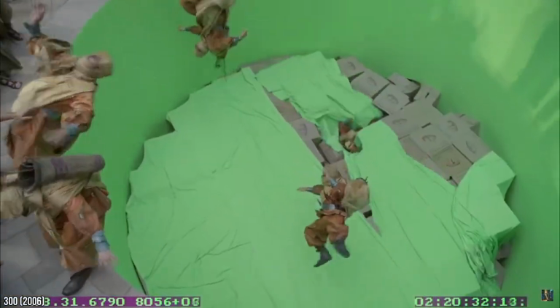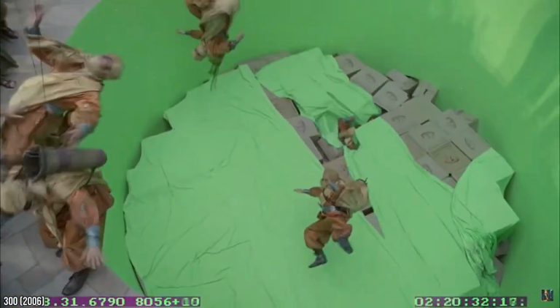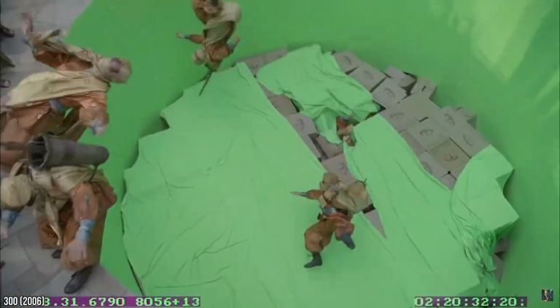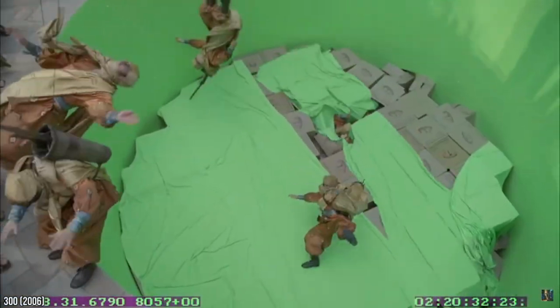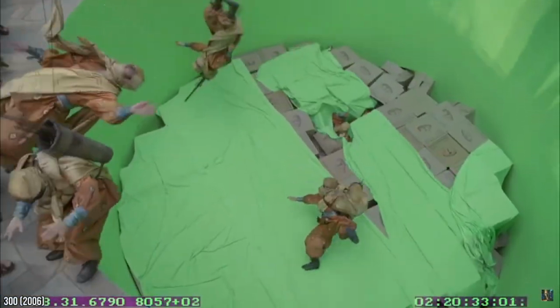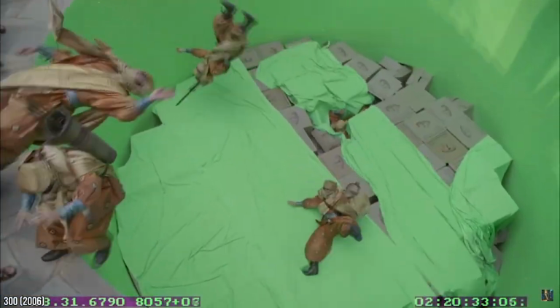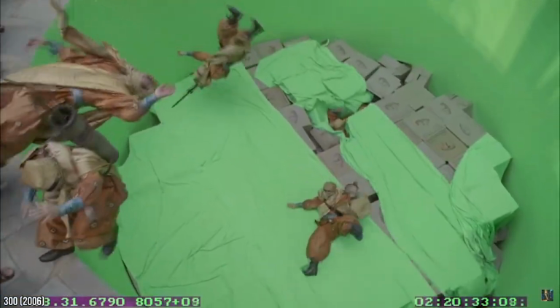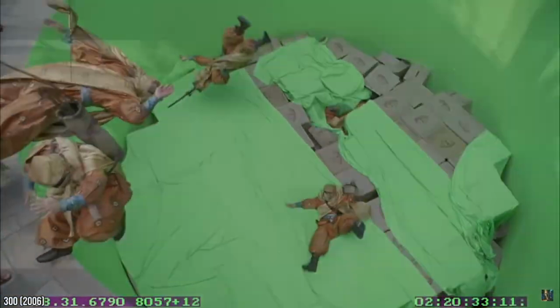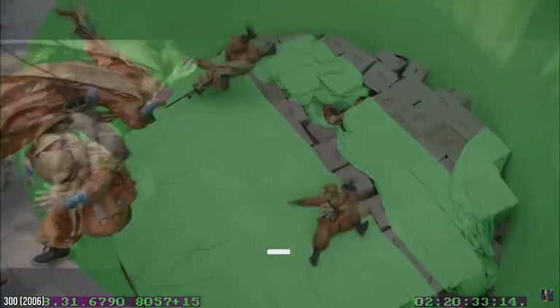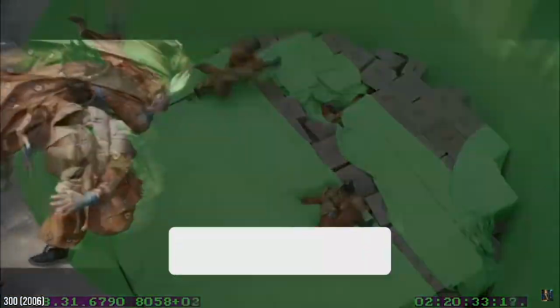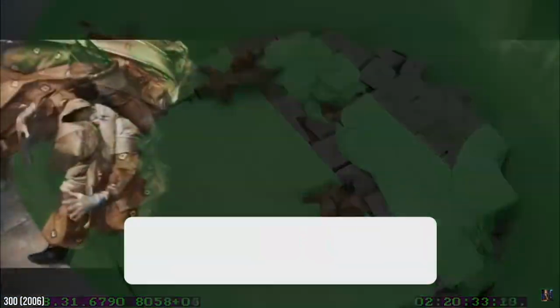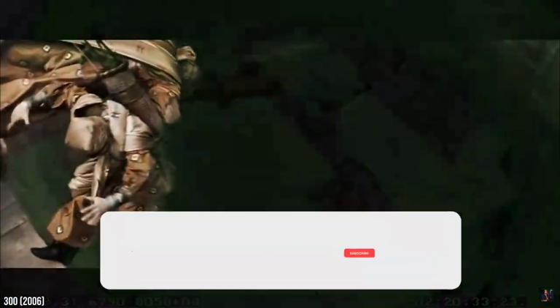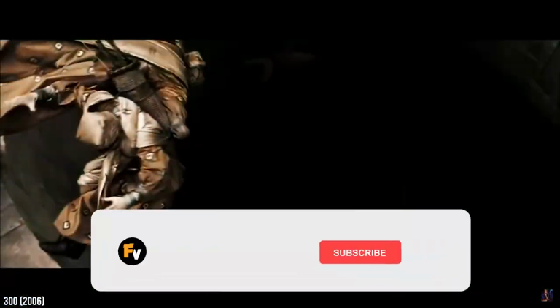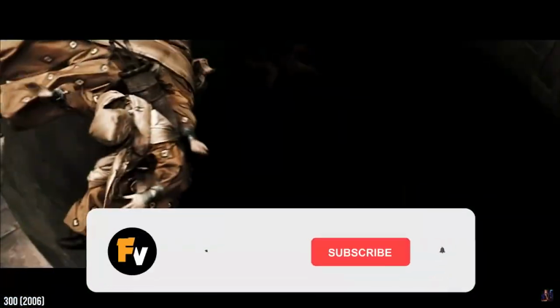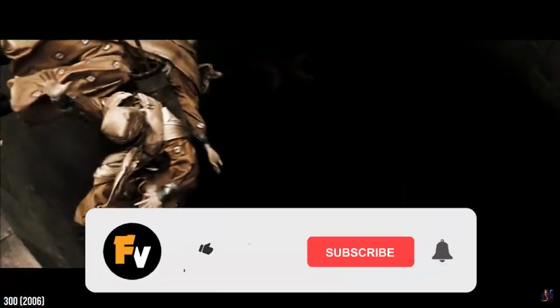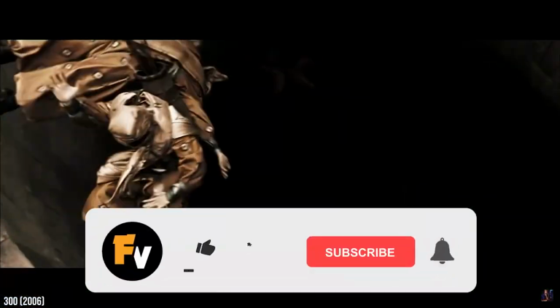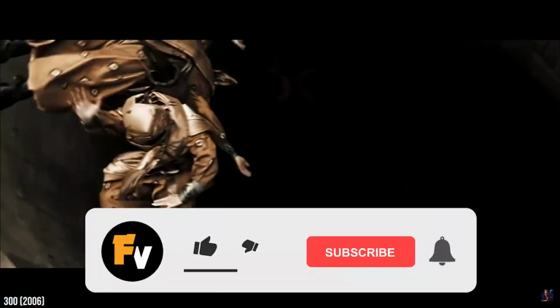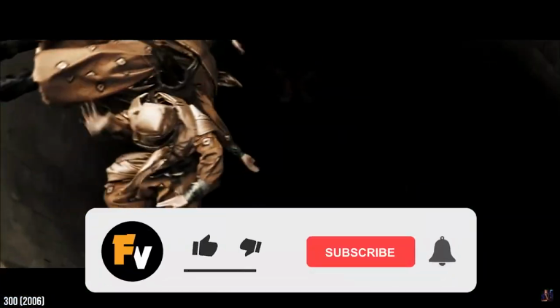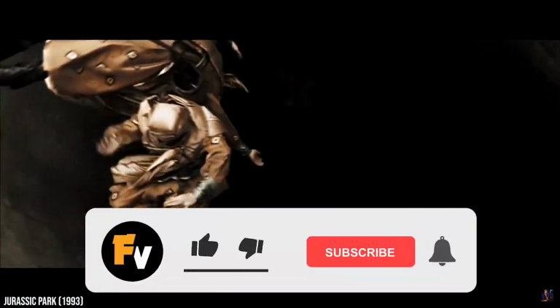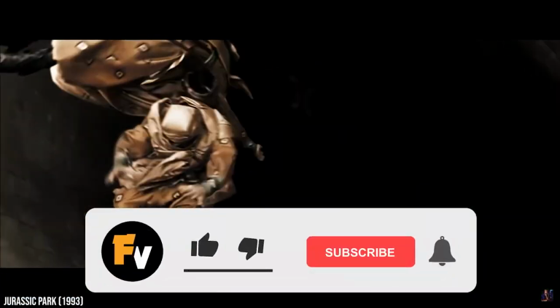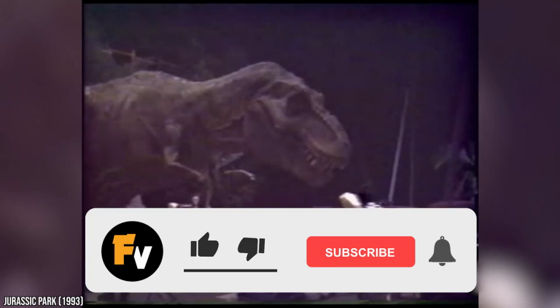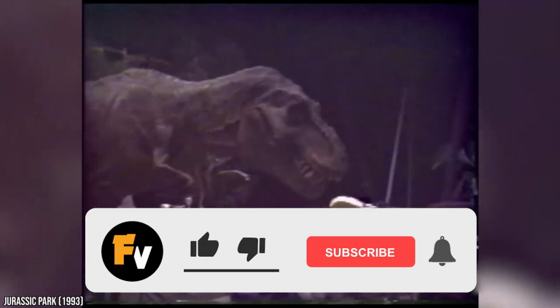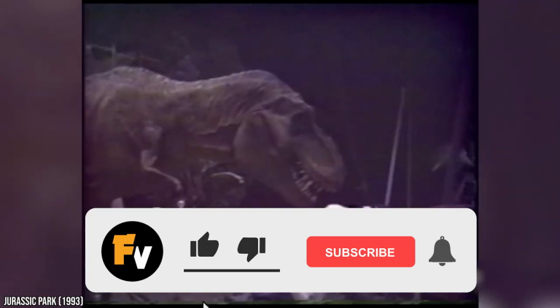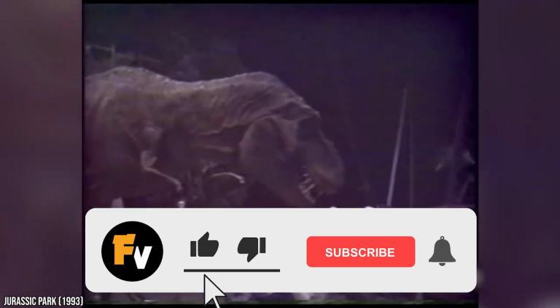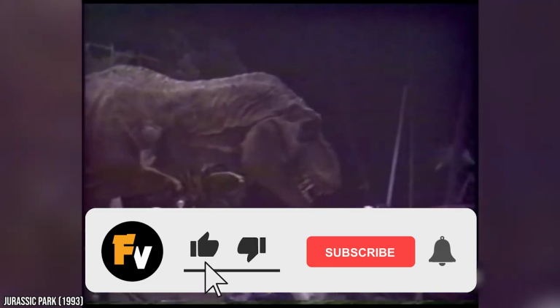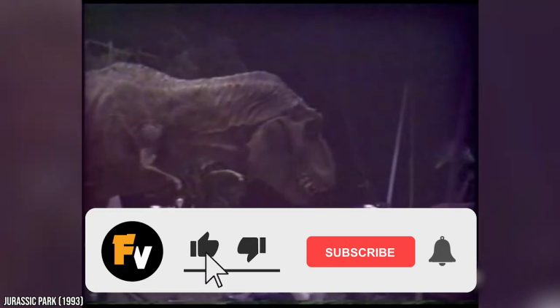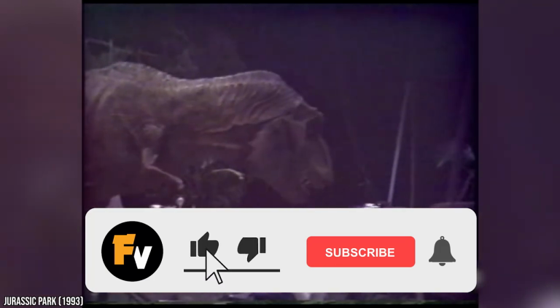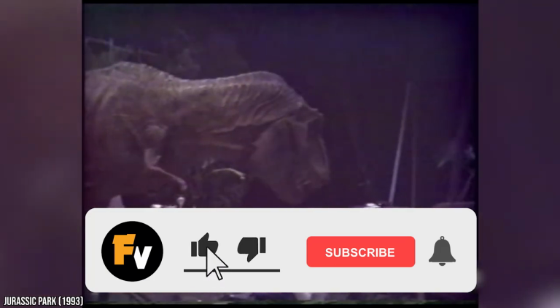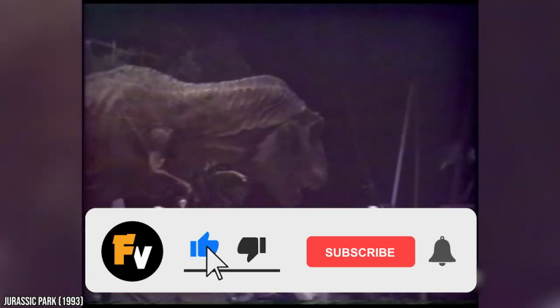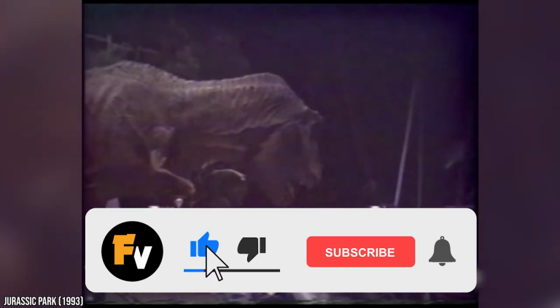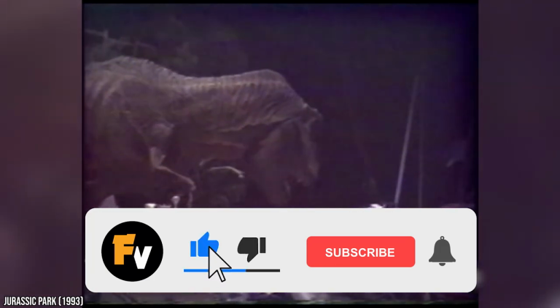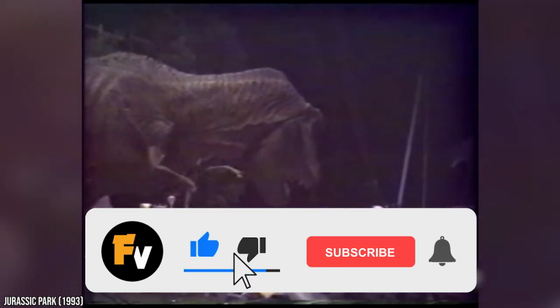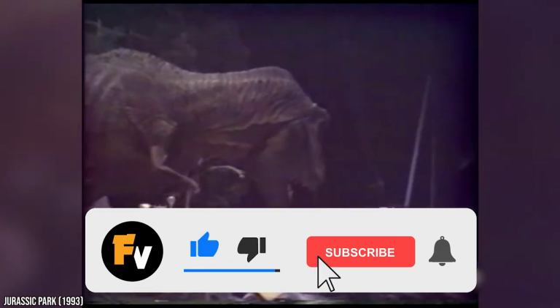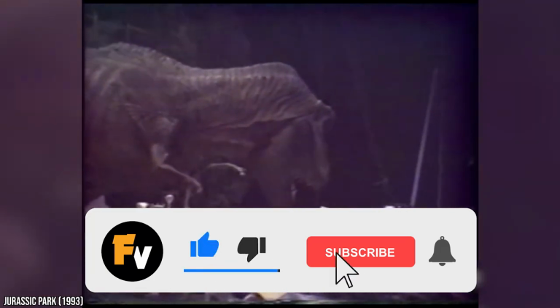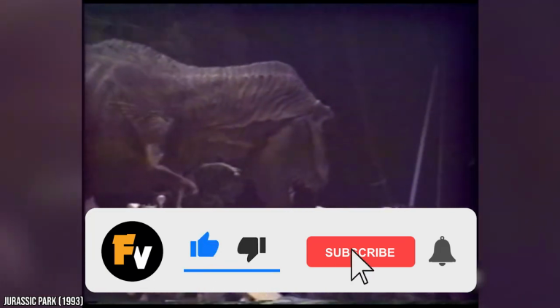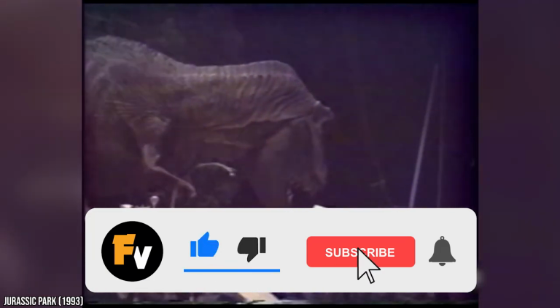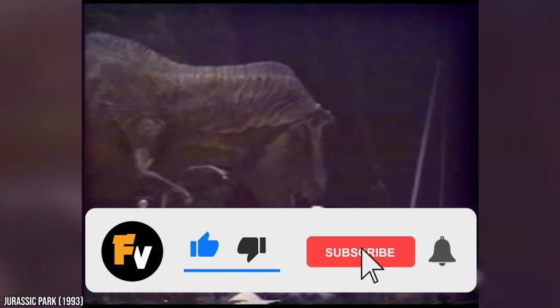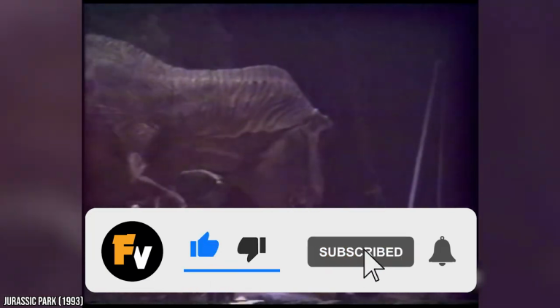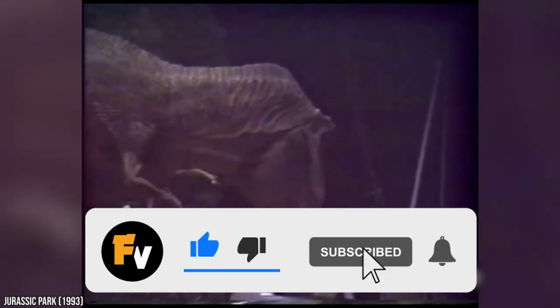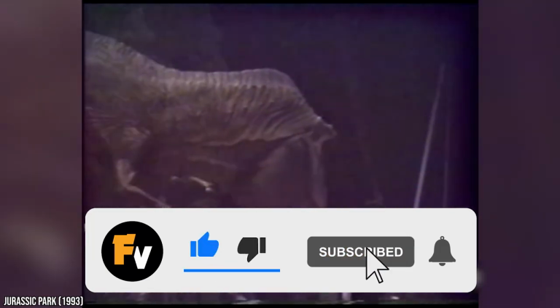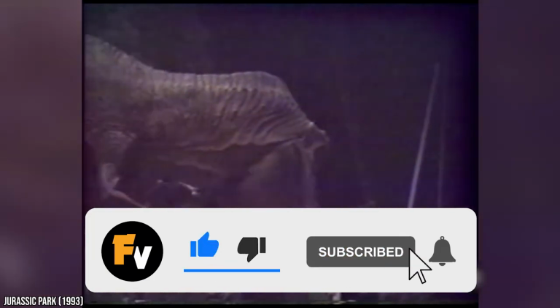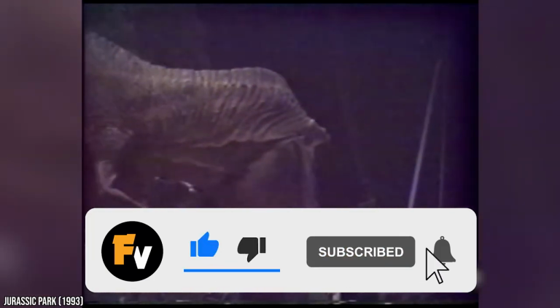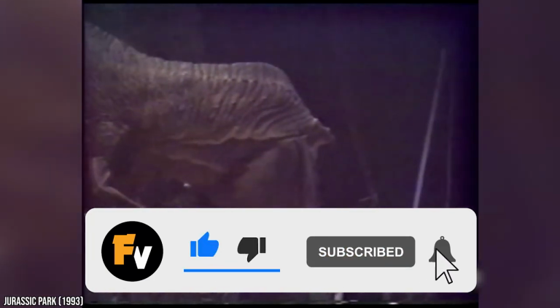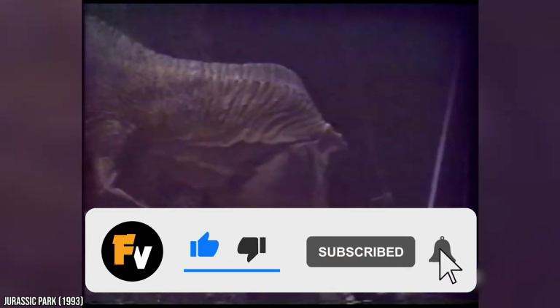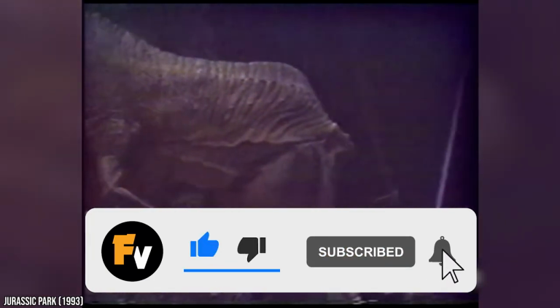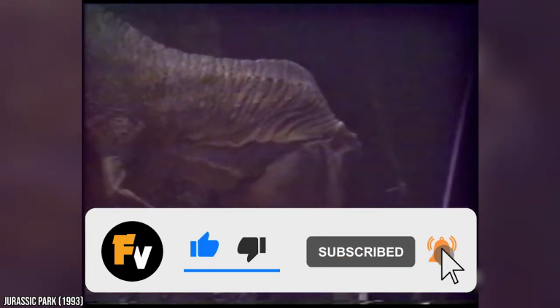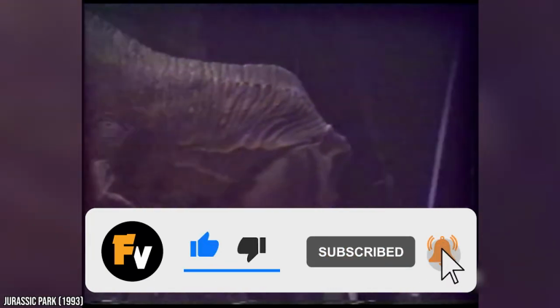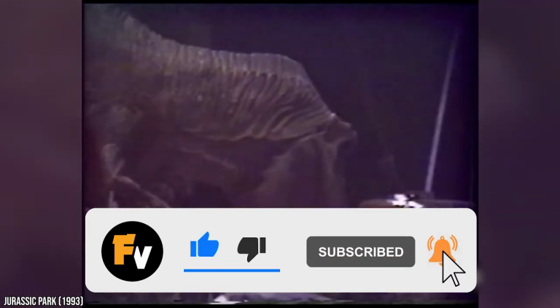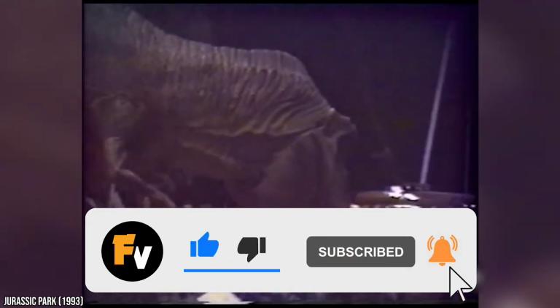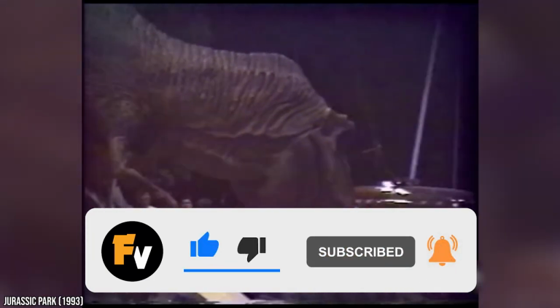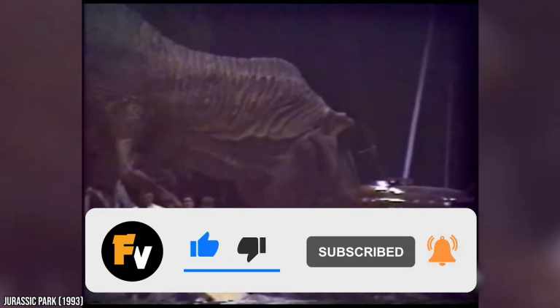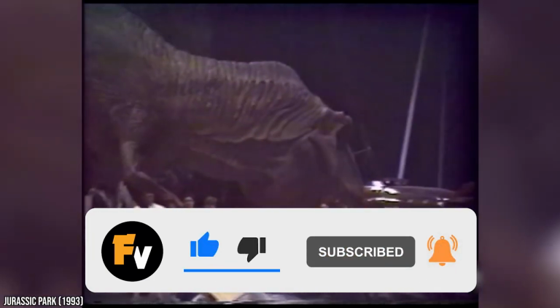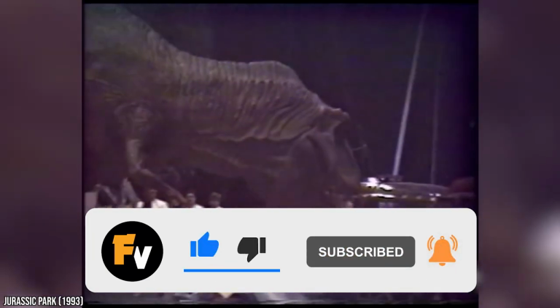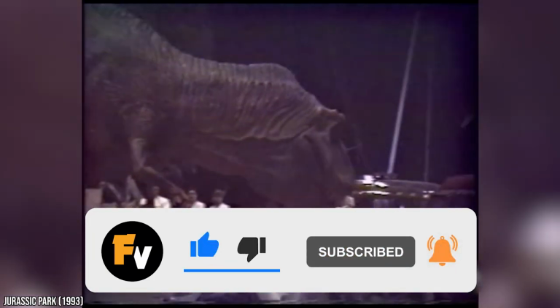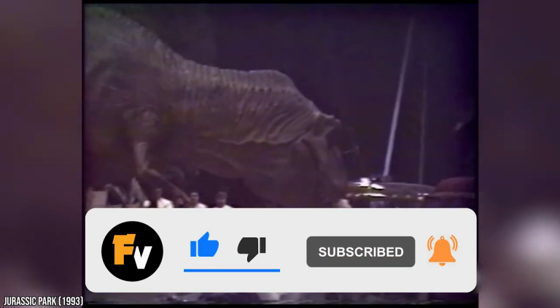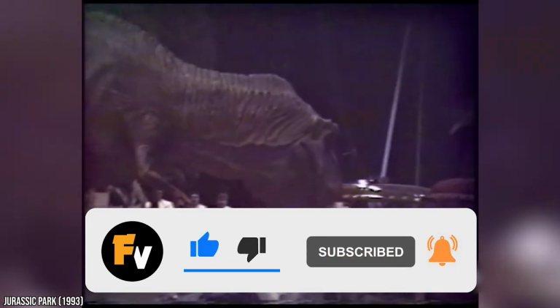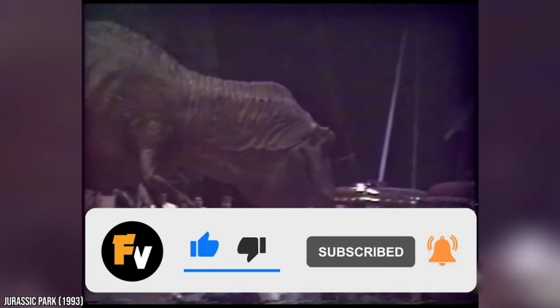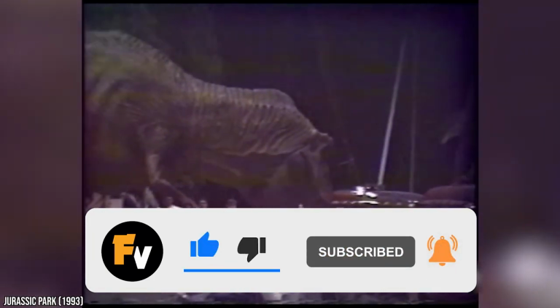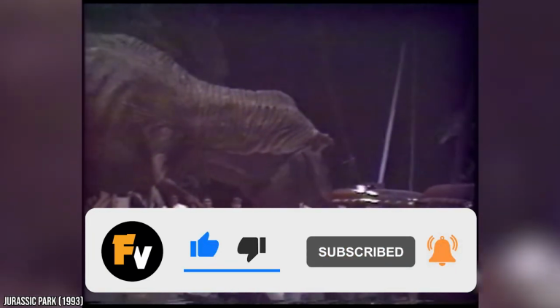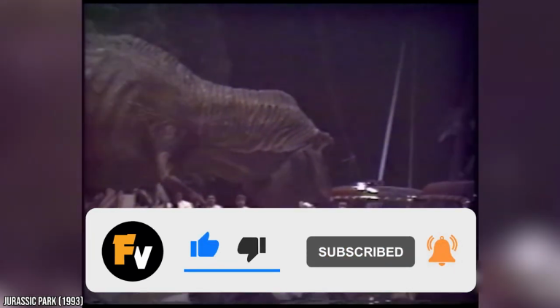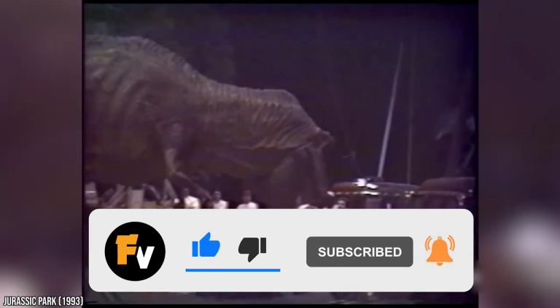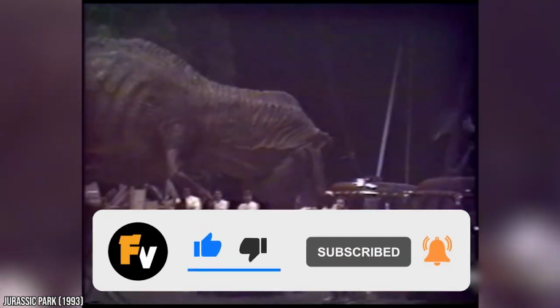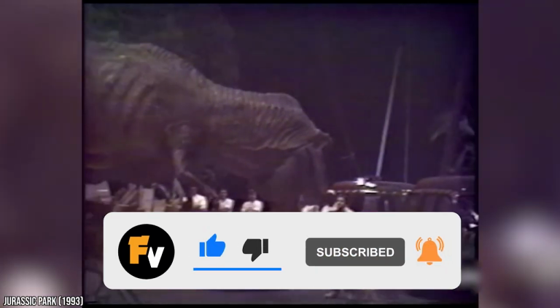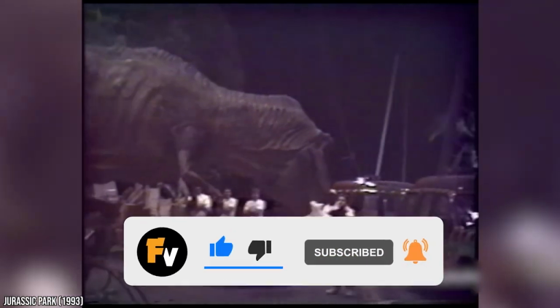Before we get started, be sure to like this video and don't forget to subscribe and click that notification bell so you can stay up to date with all of our videos.